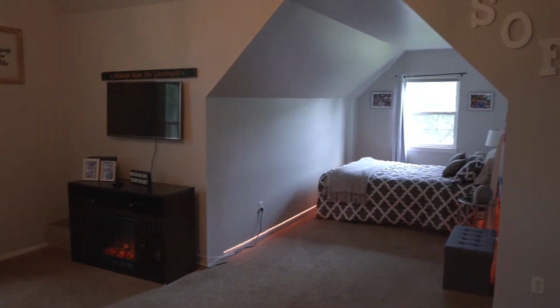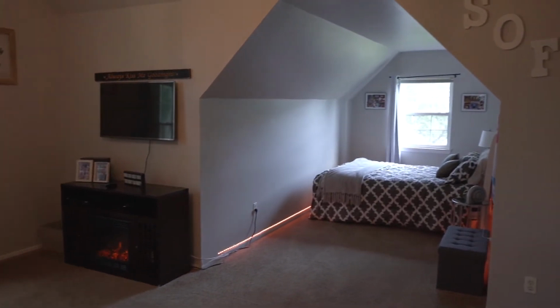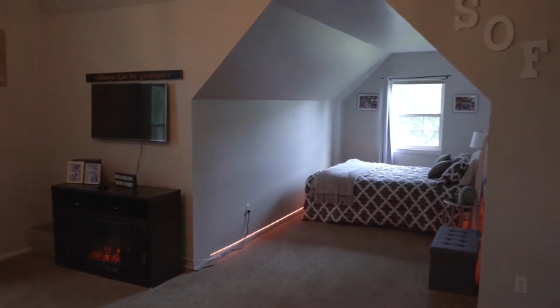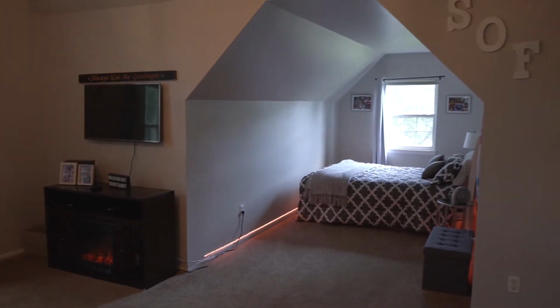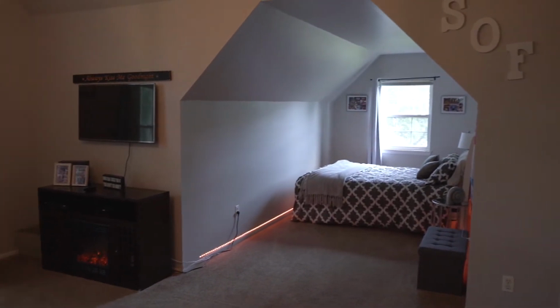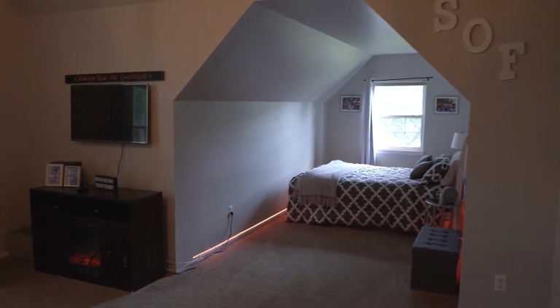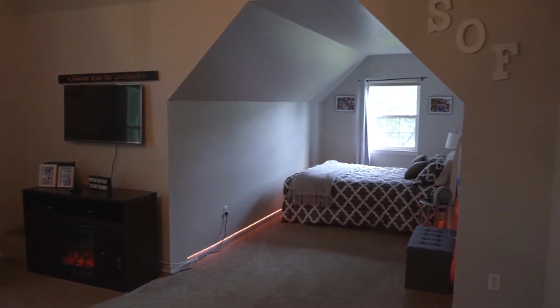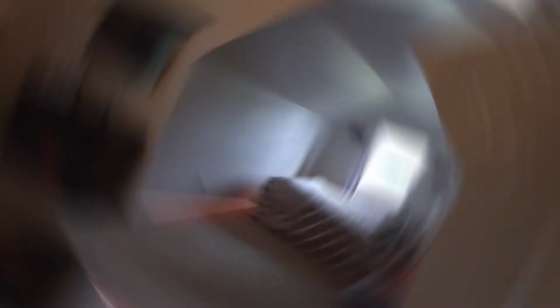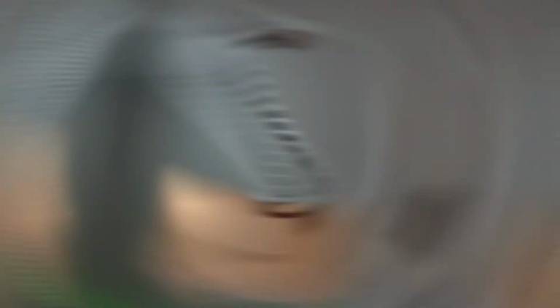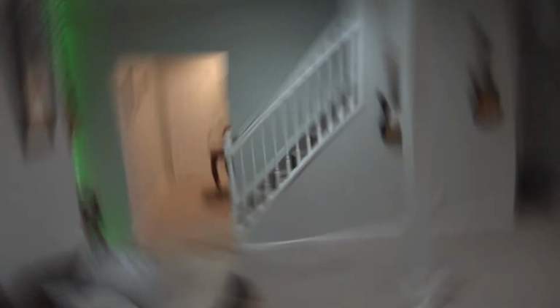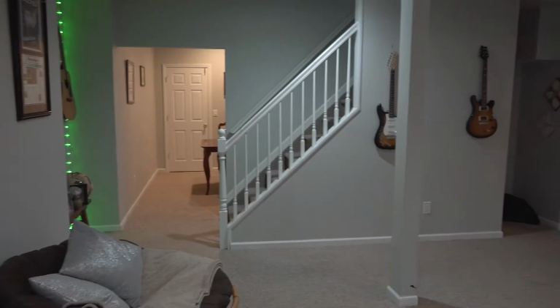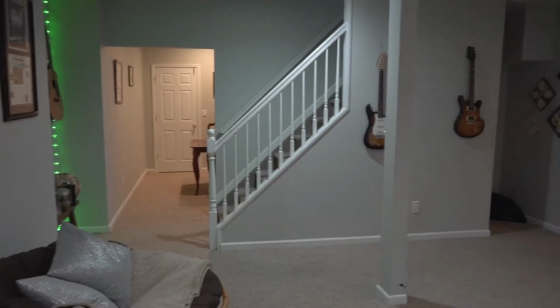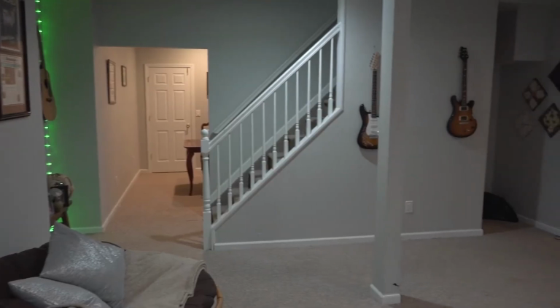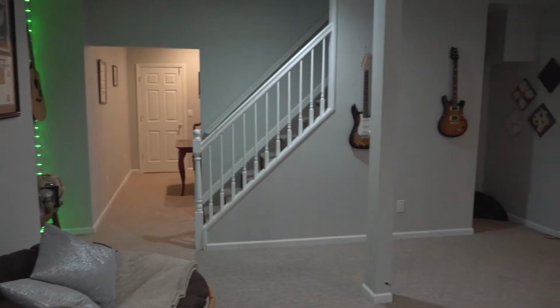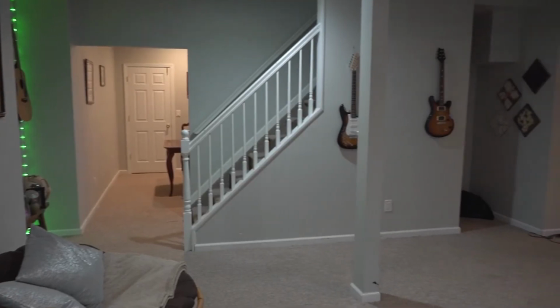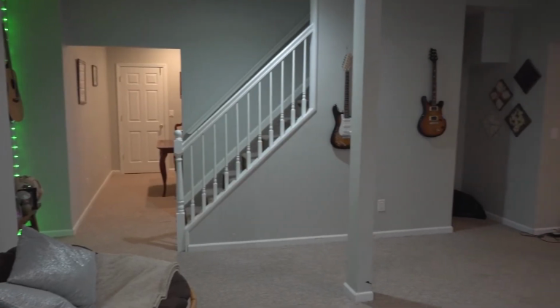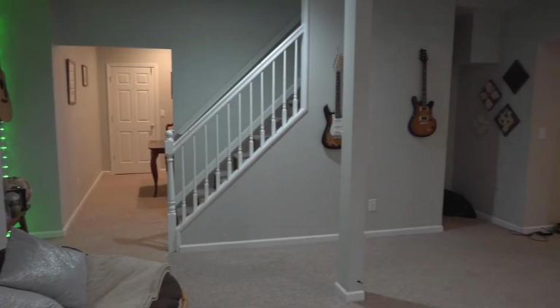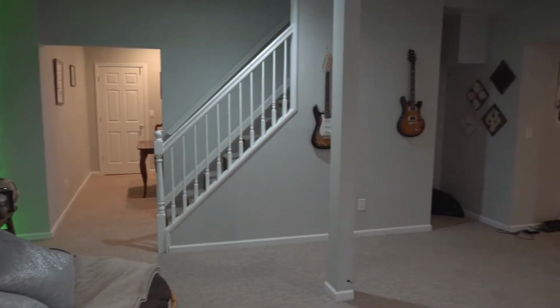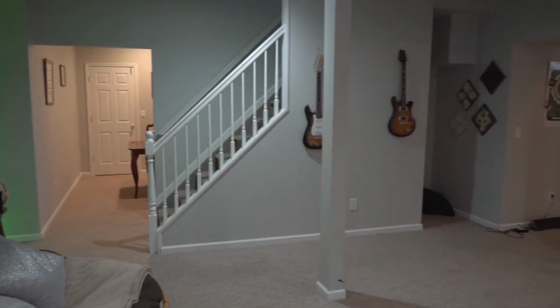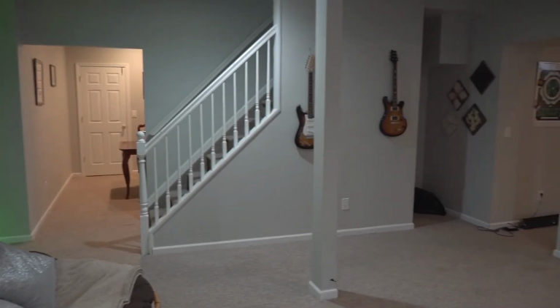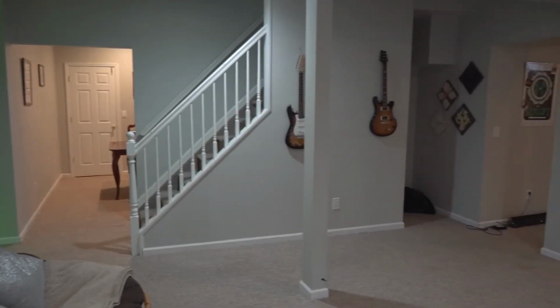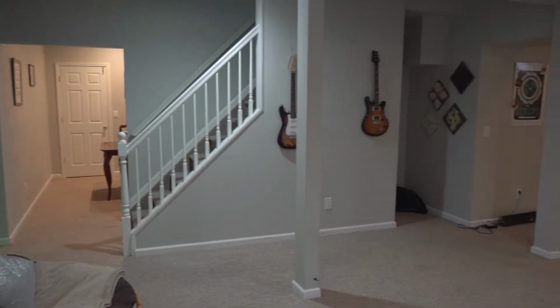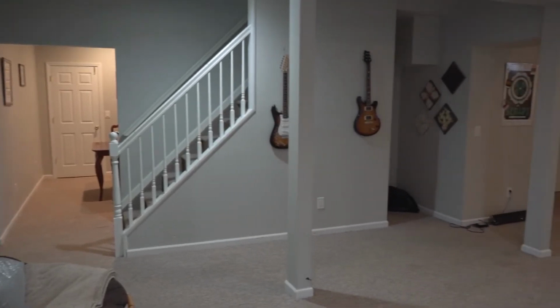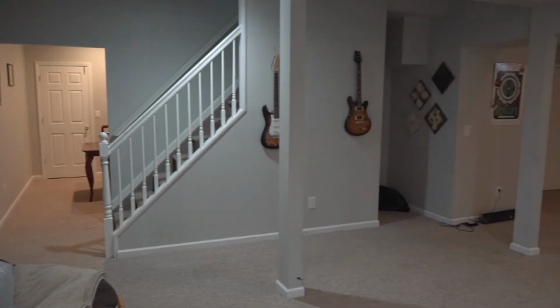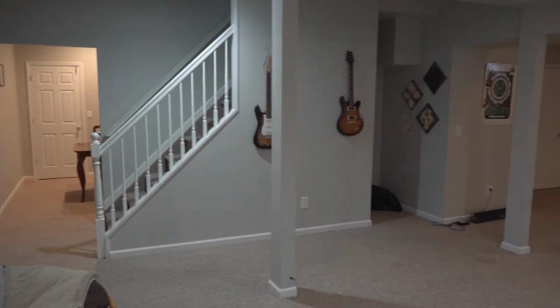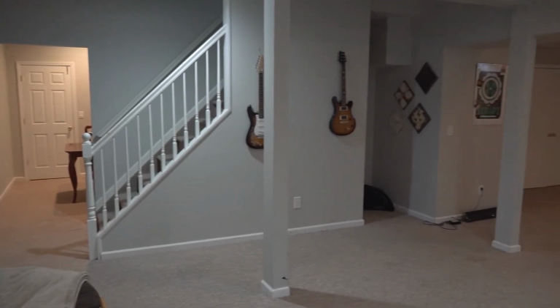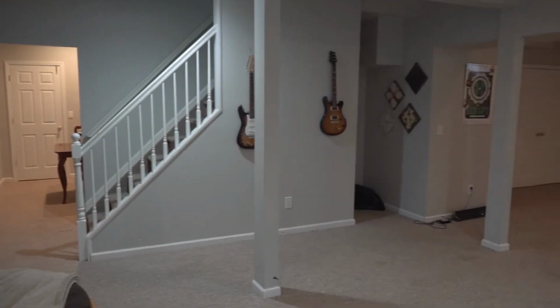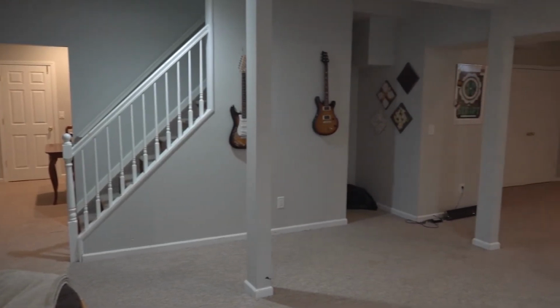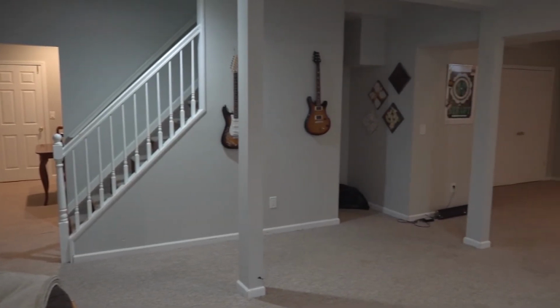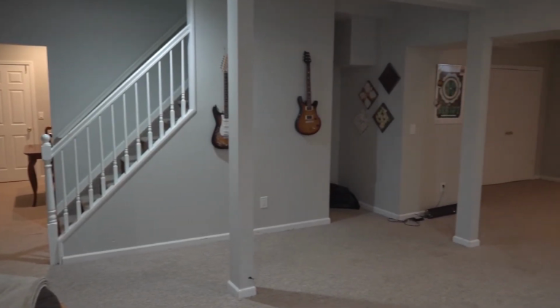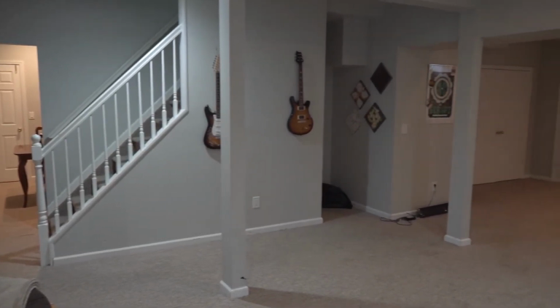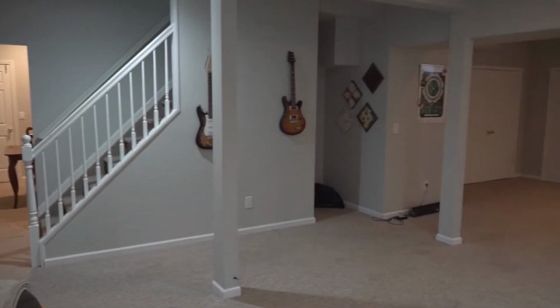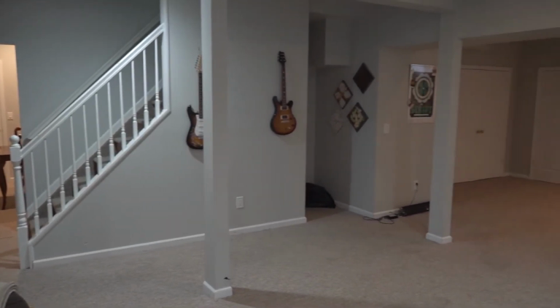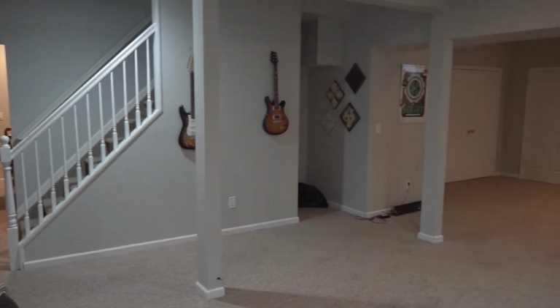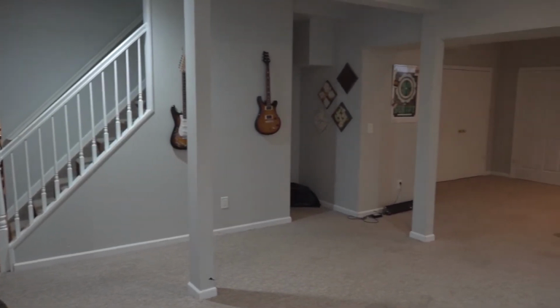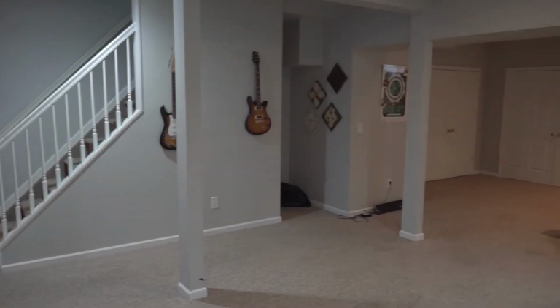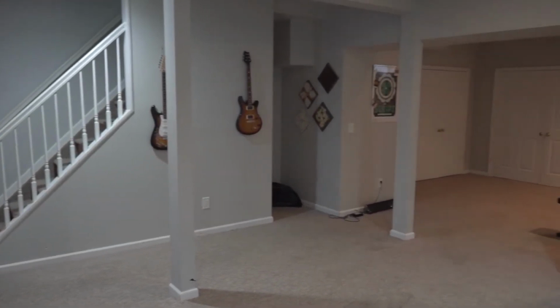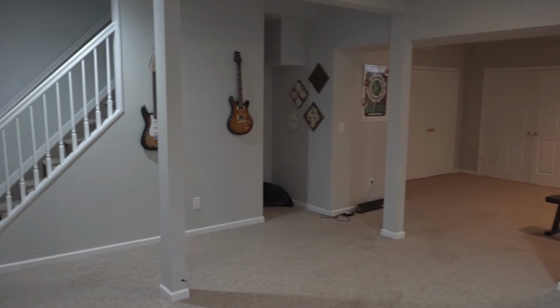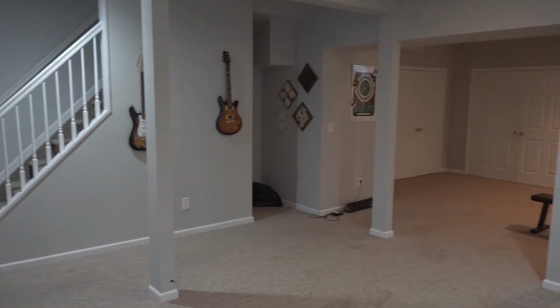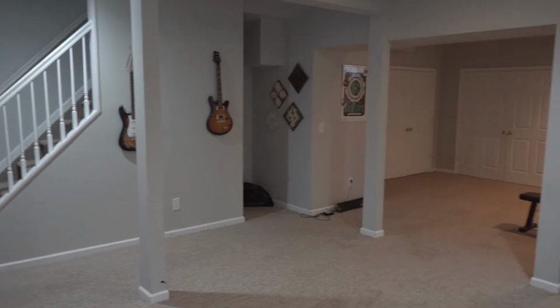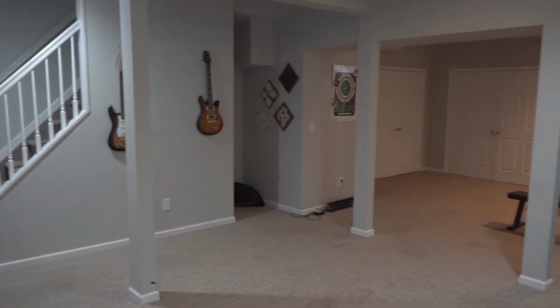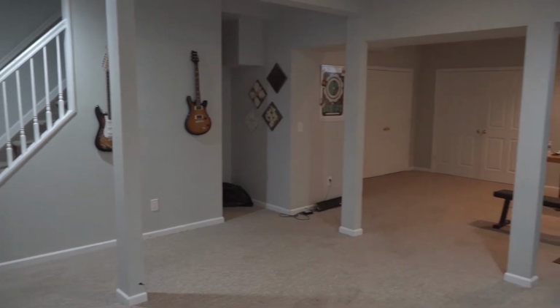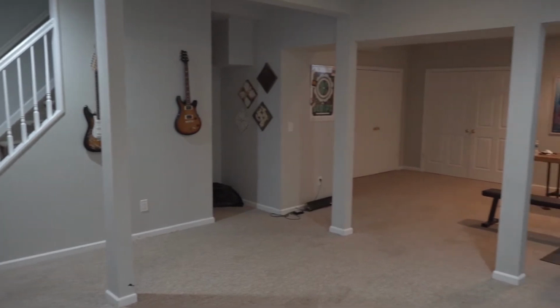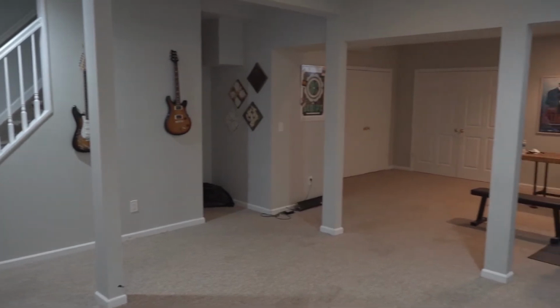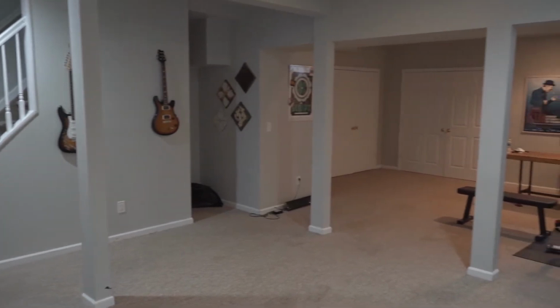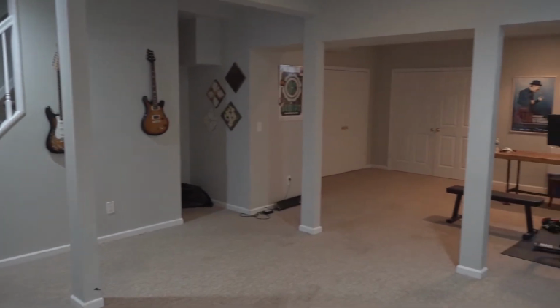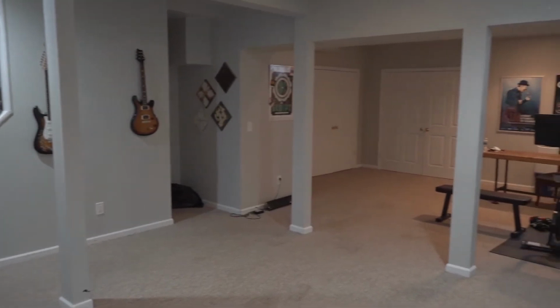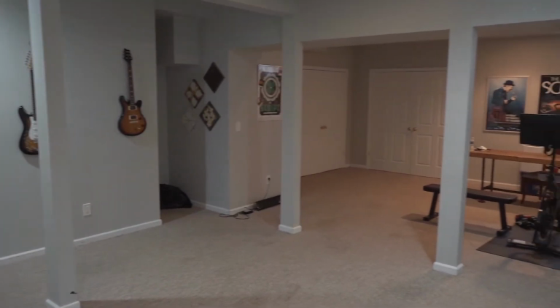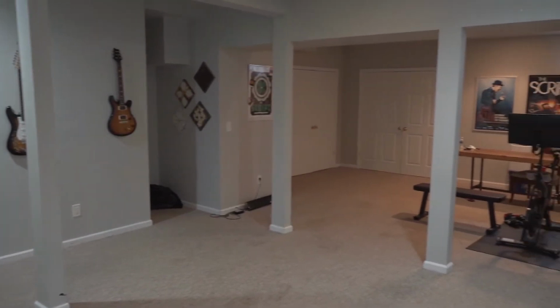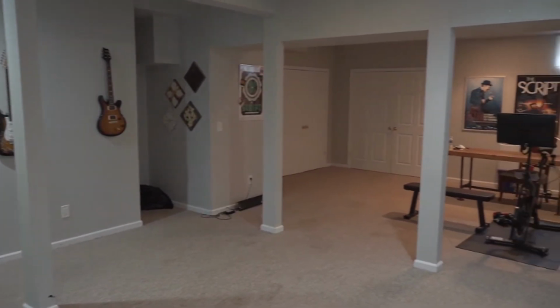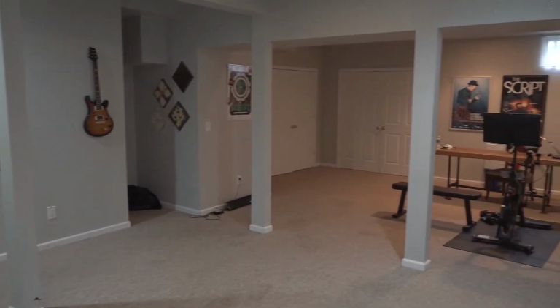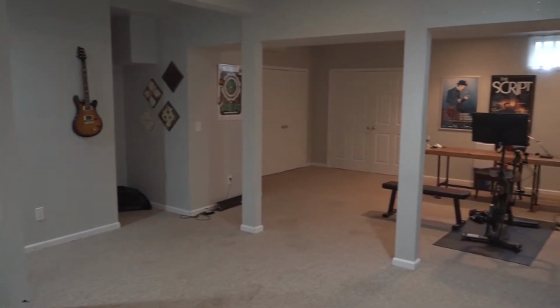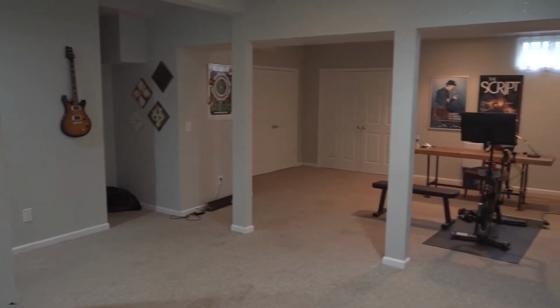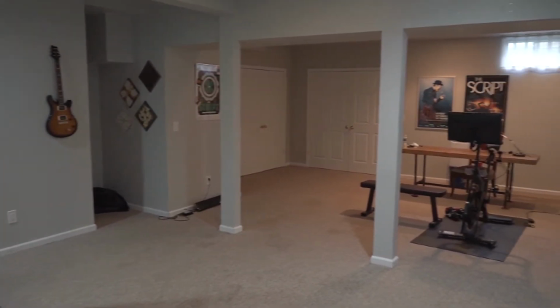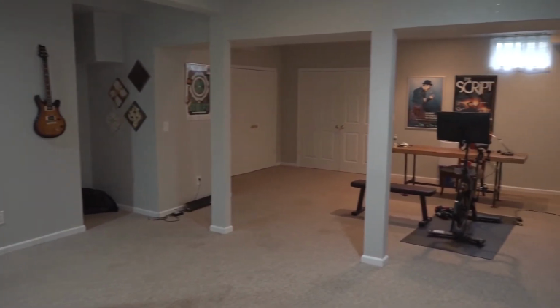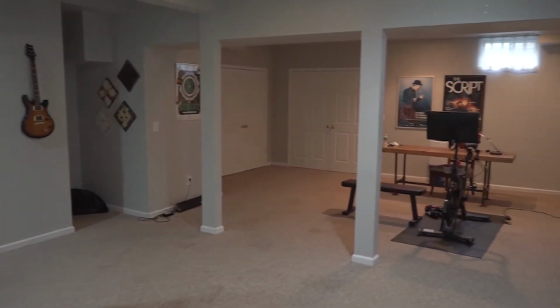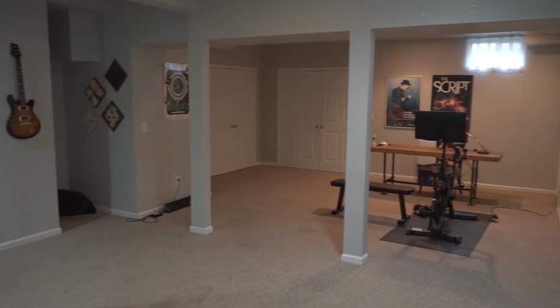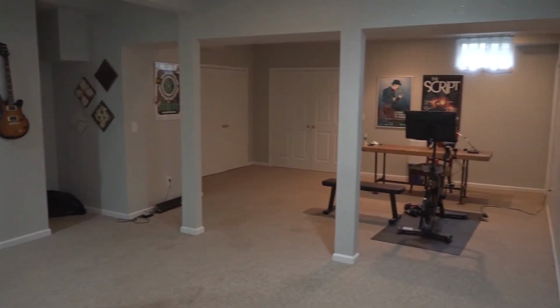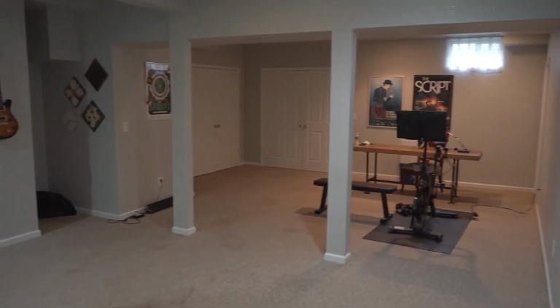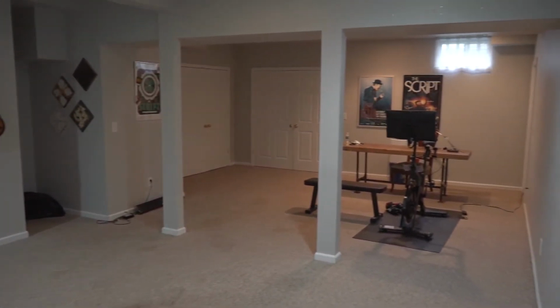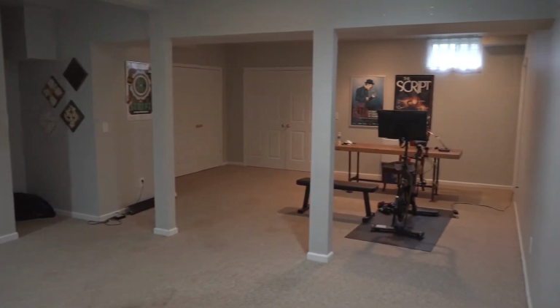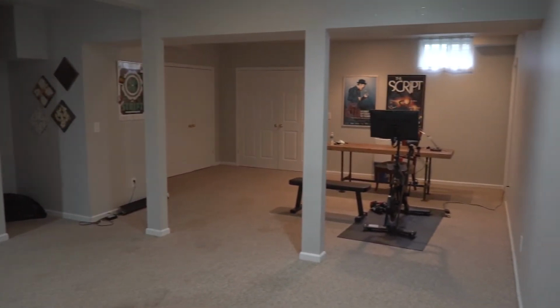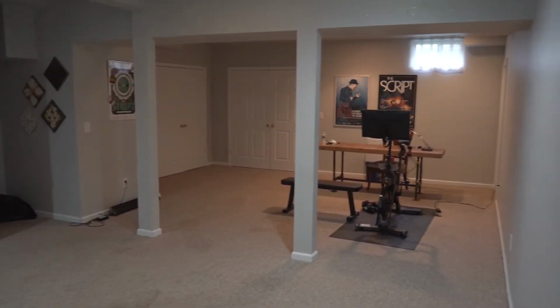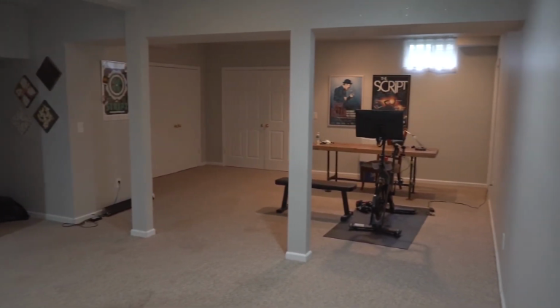Walking down to the basement, you have a full finished basement, large enough for anything that you can imagine.